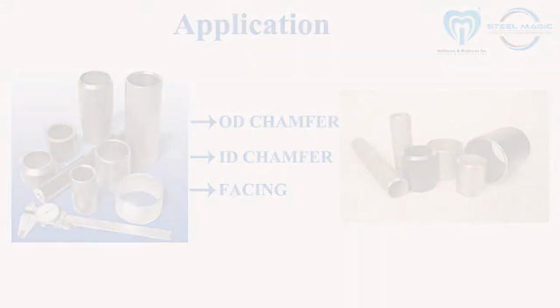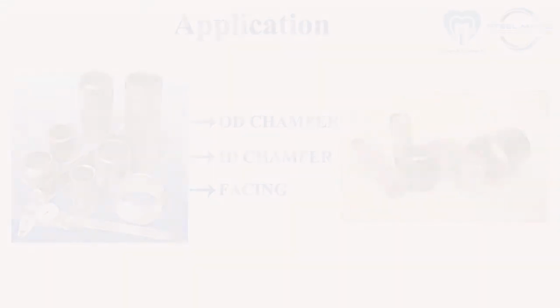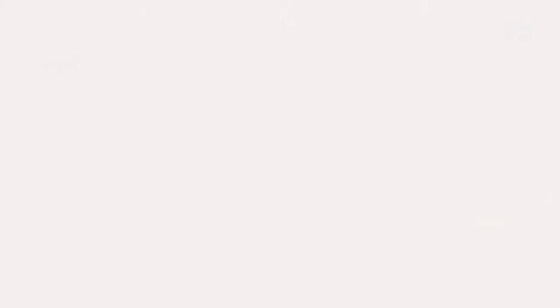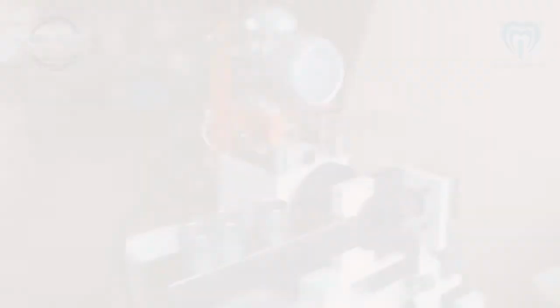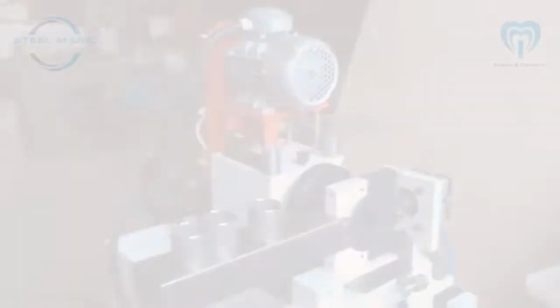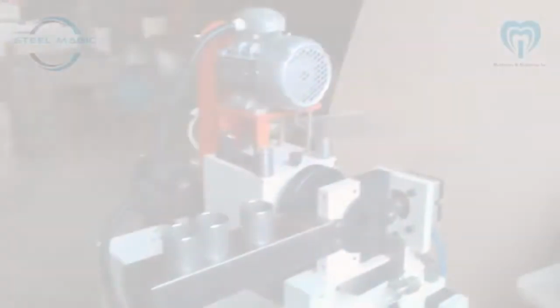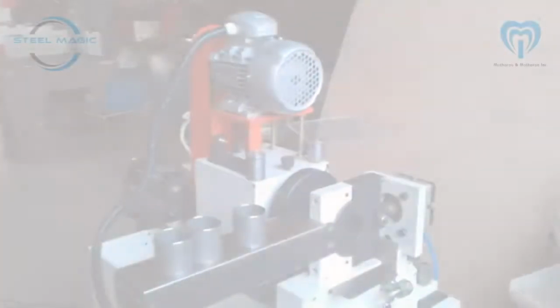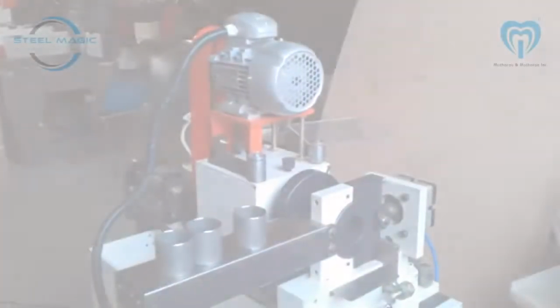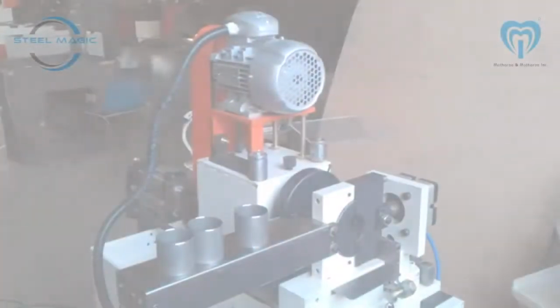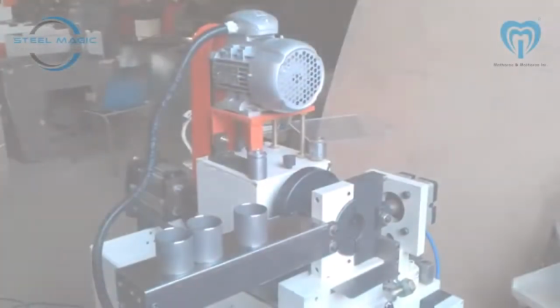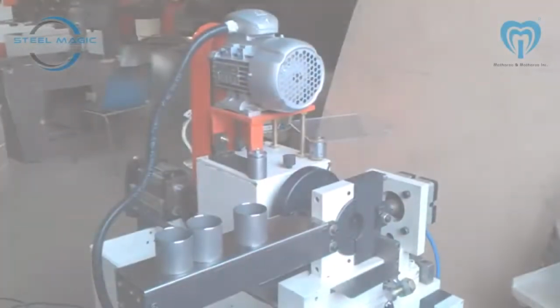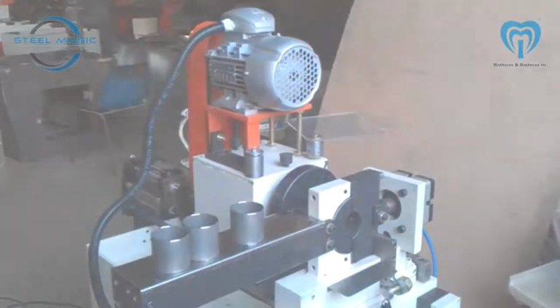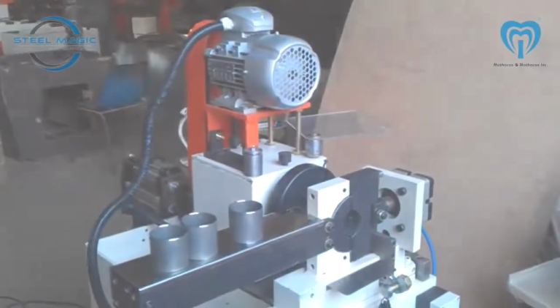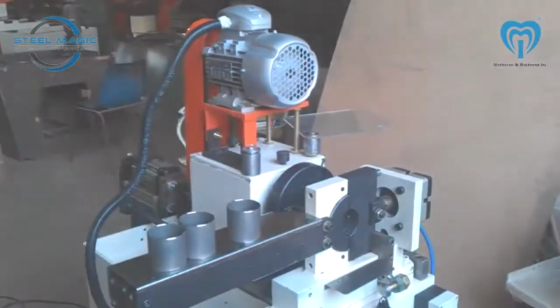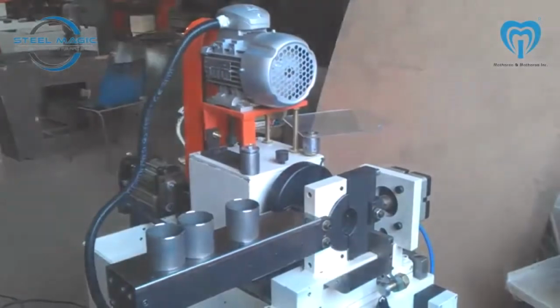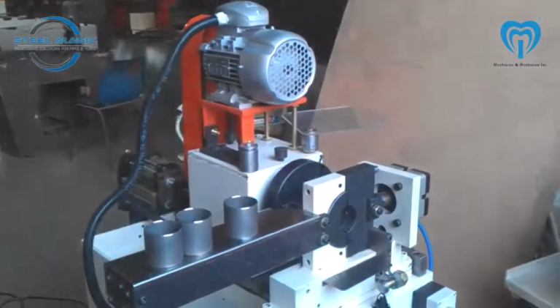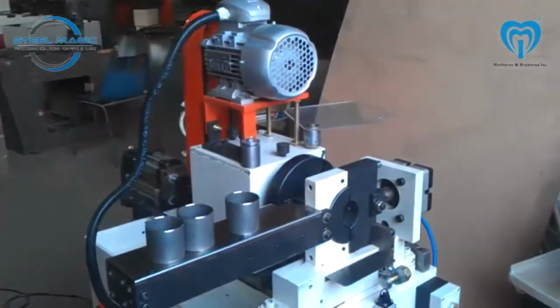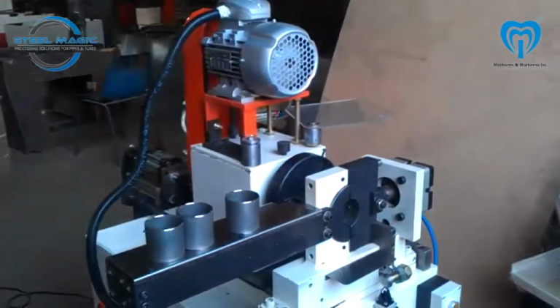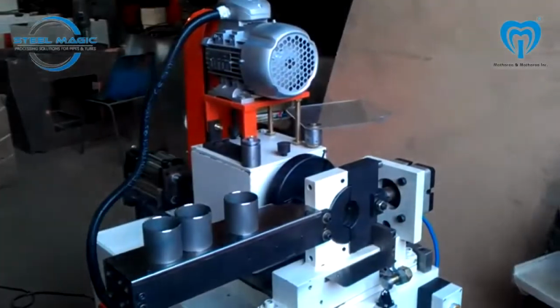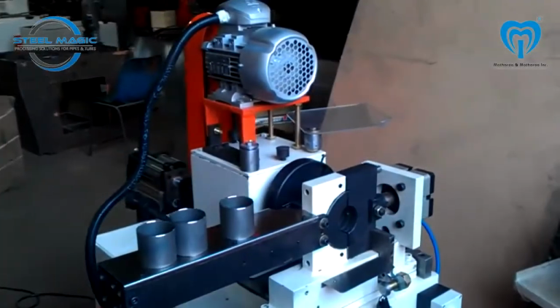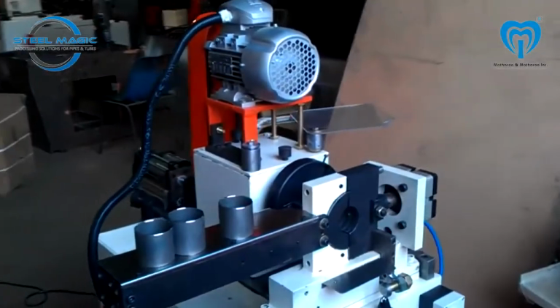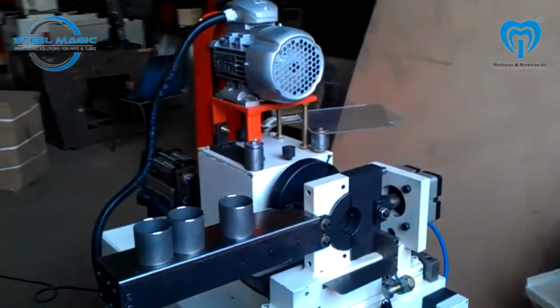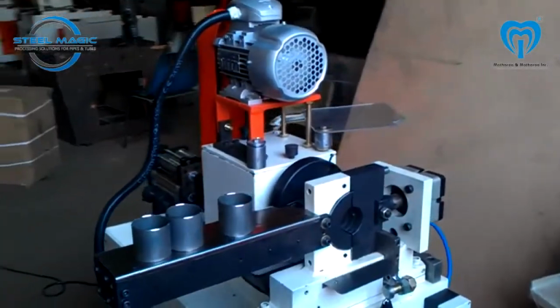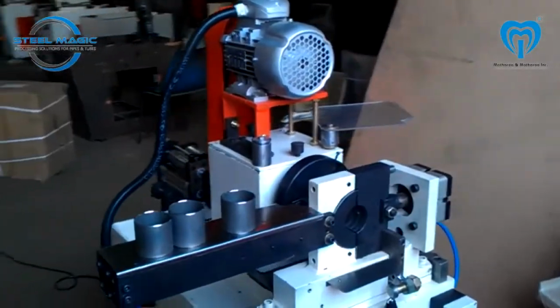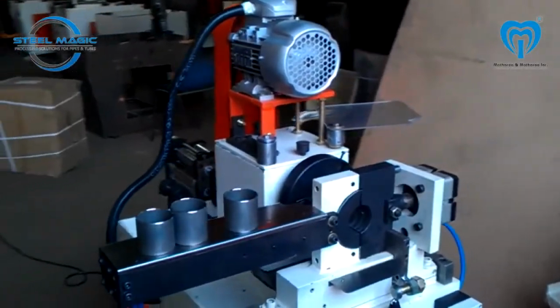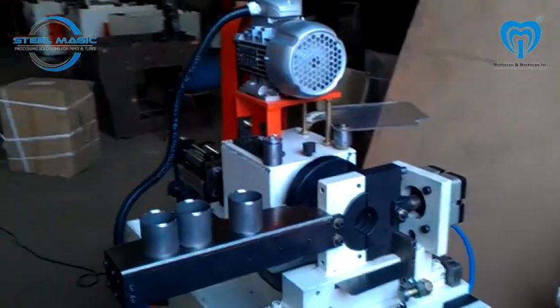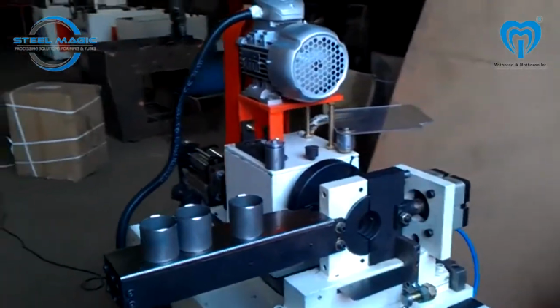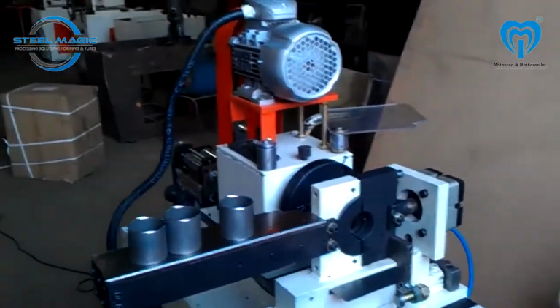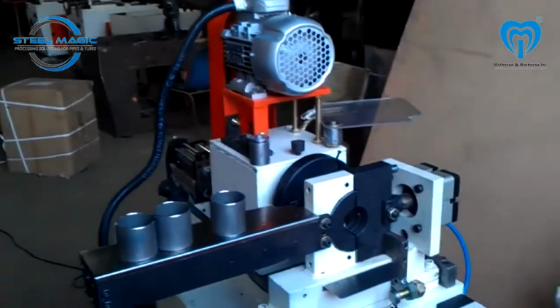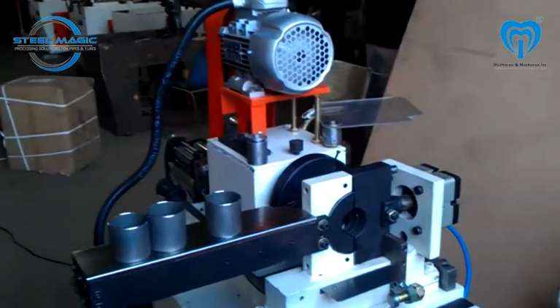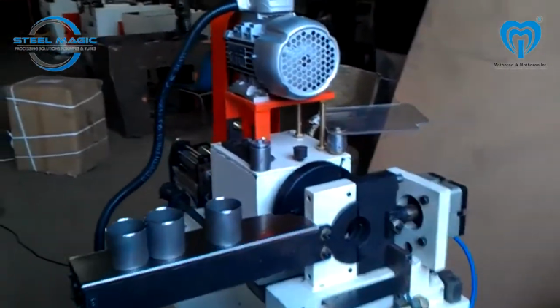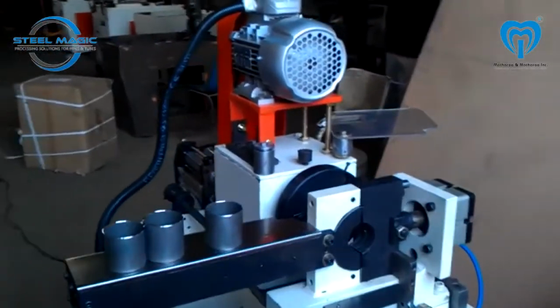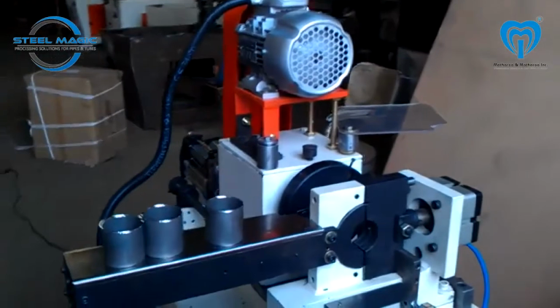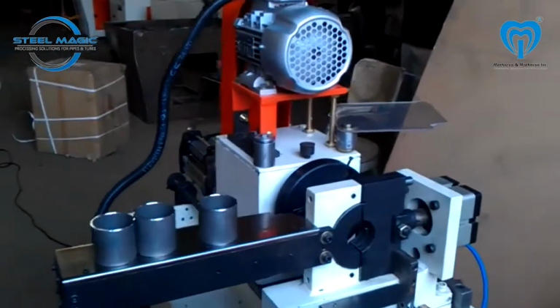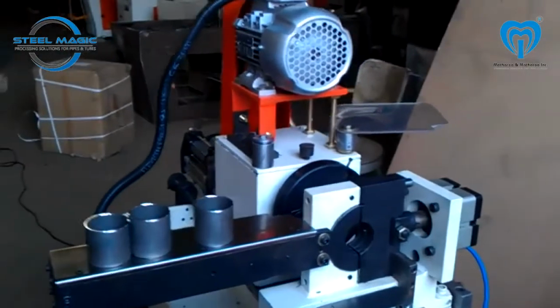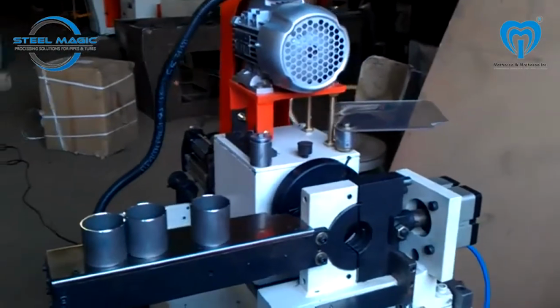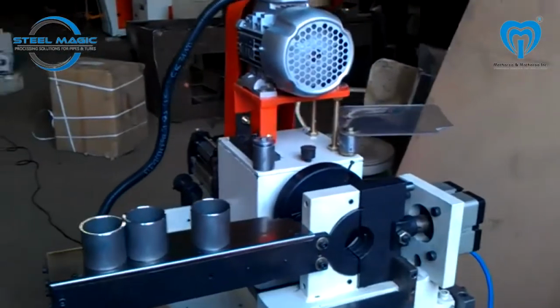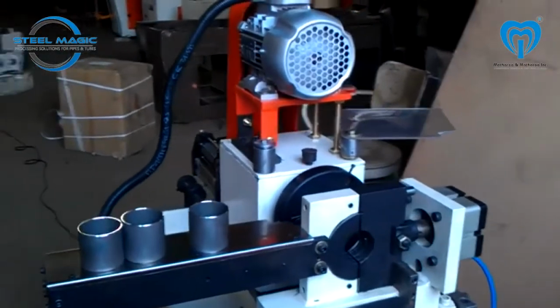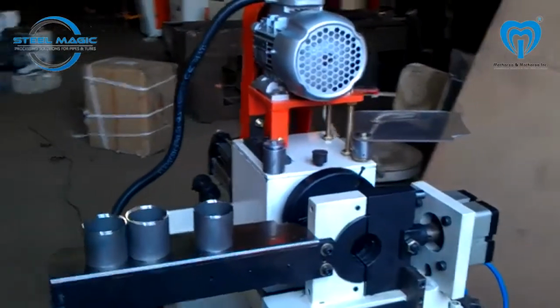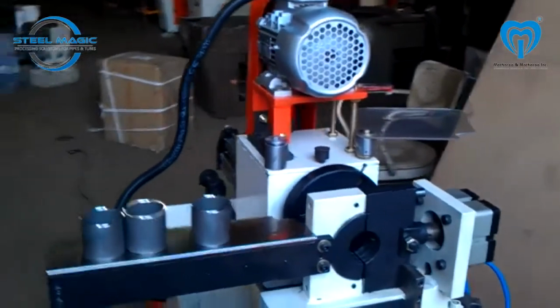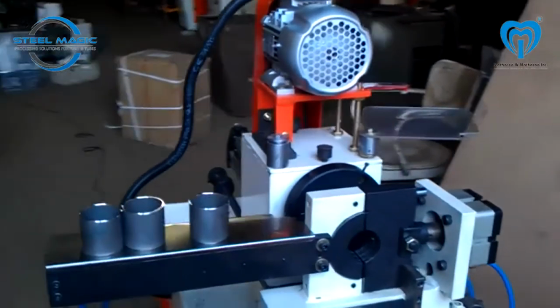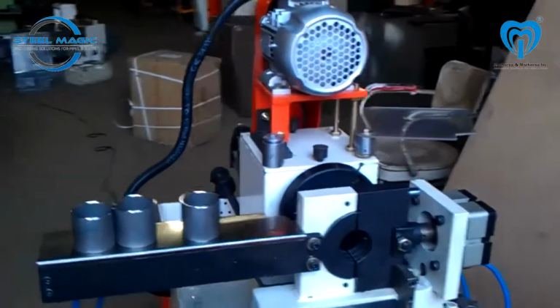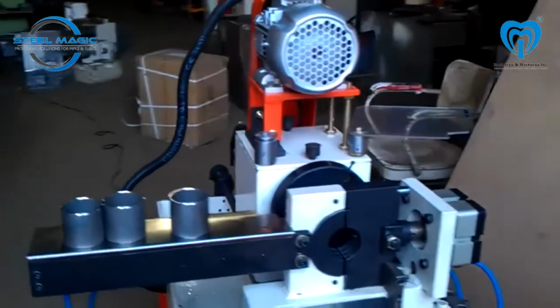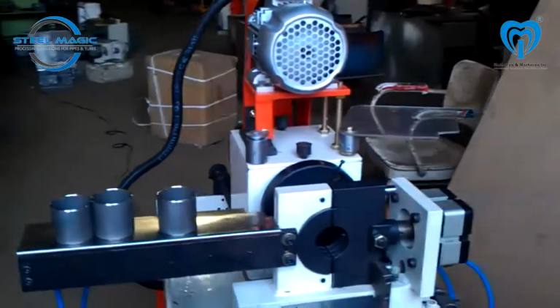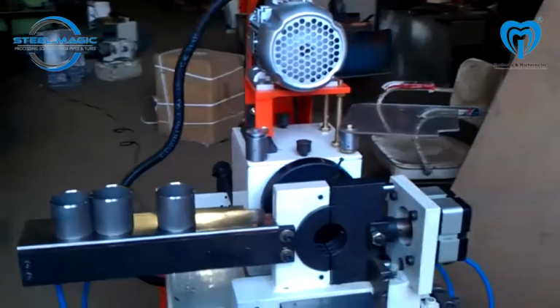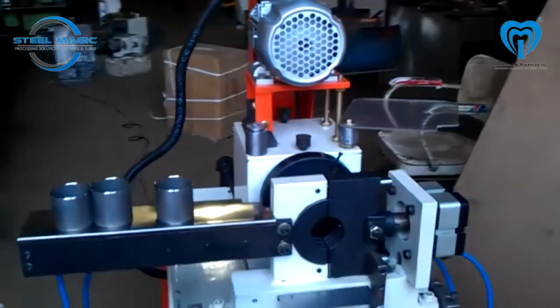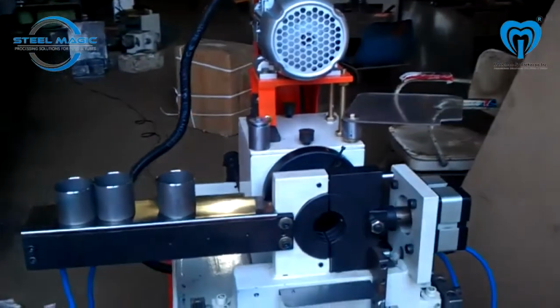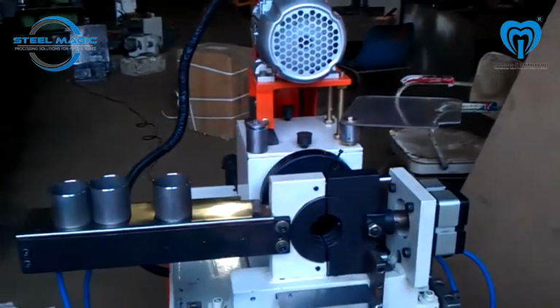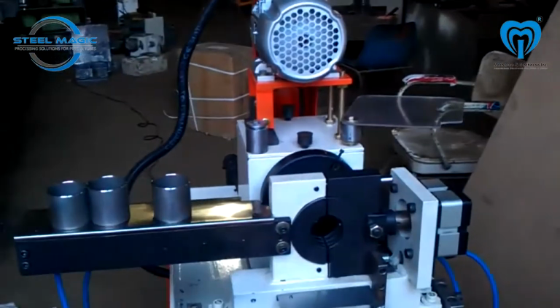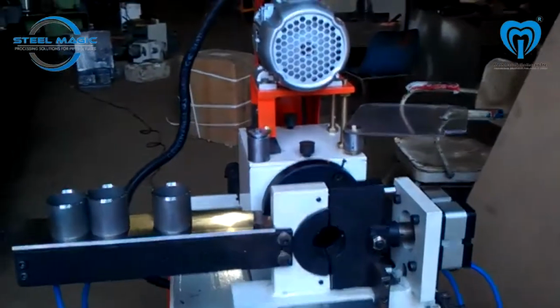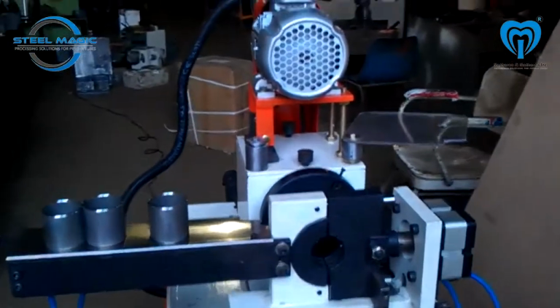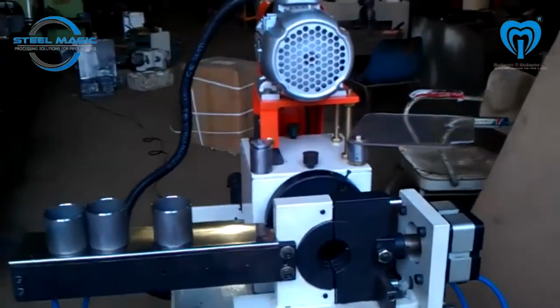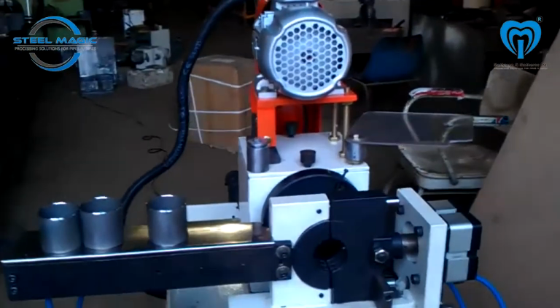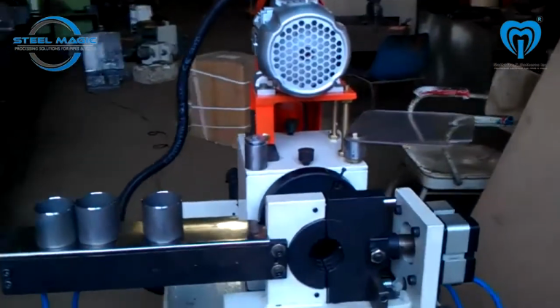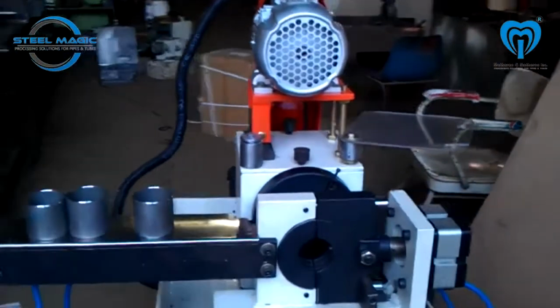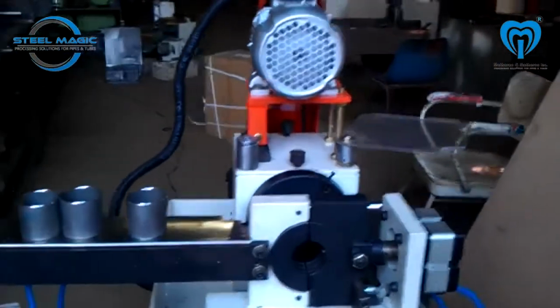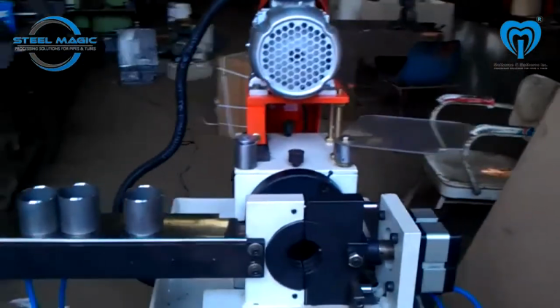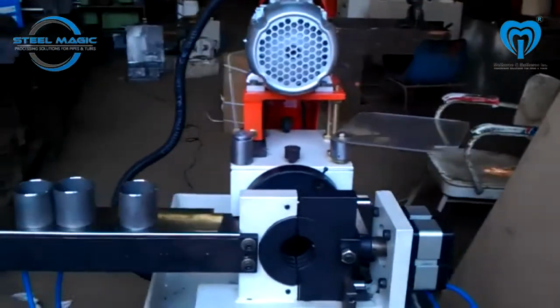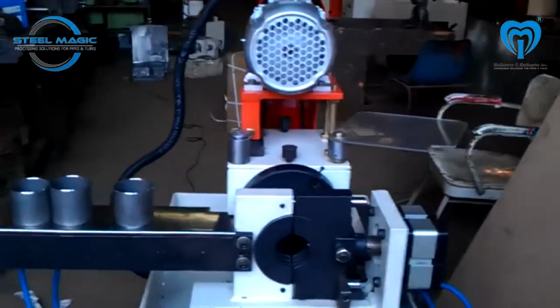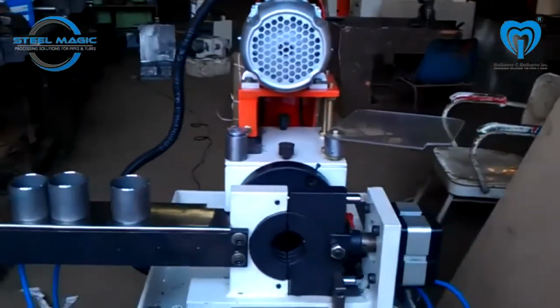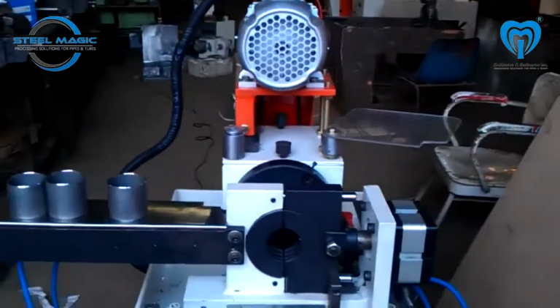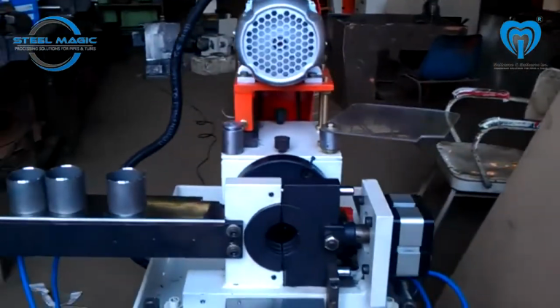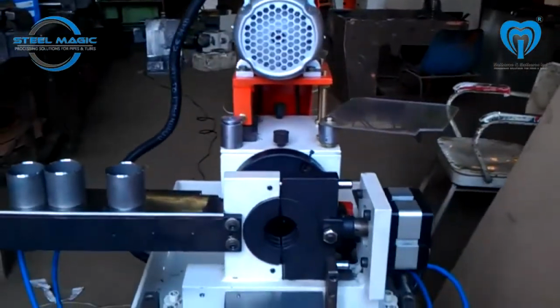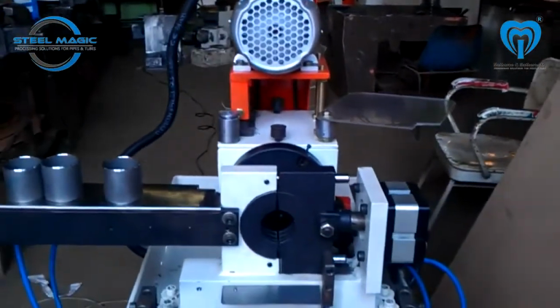This is a very high production machine with auto-clamping and auto-chamfering. The operator needs to manually feed the part into the machine.